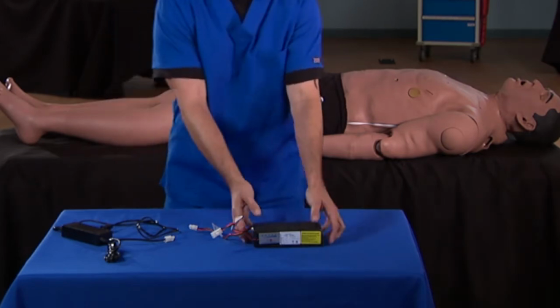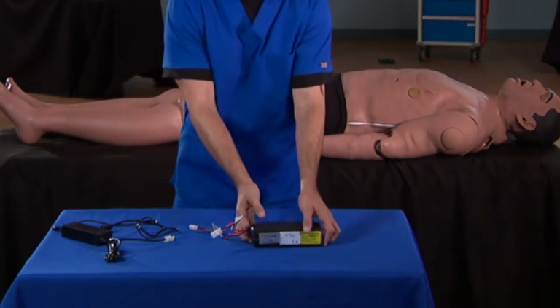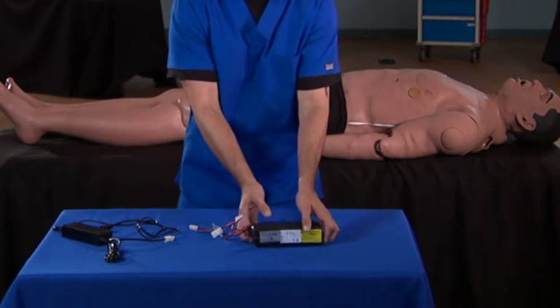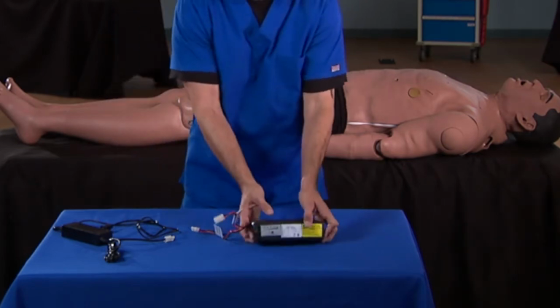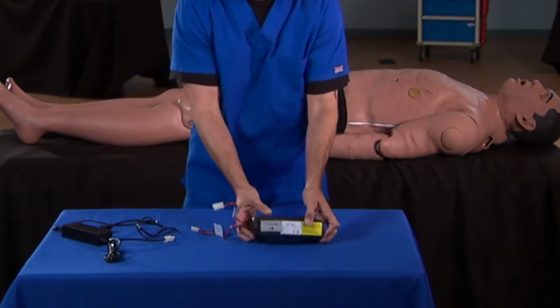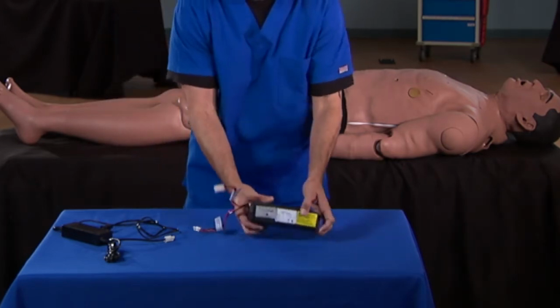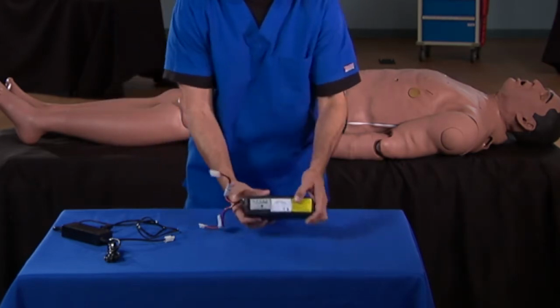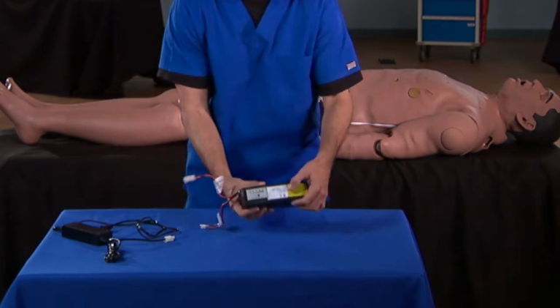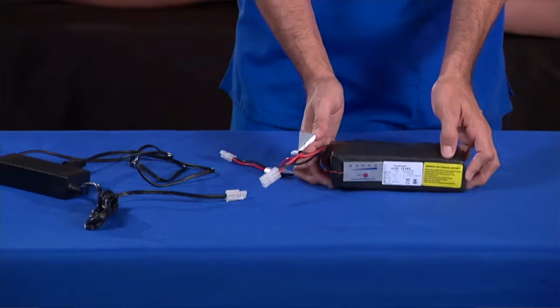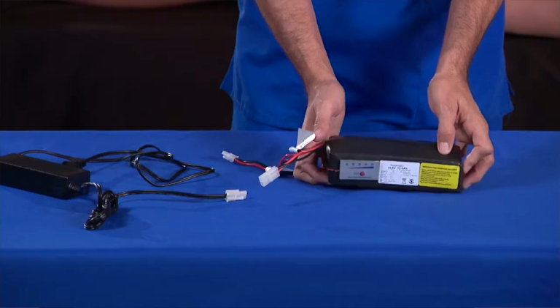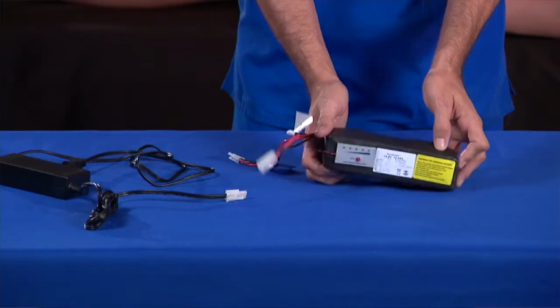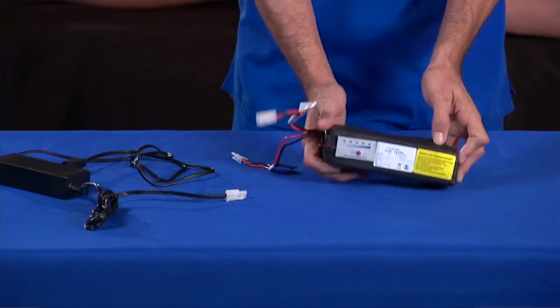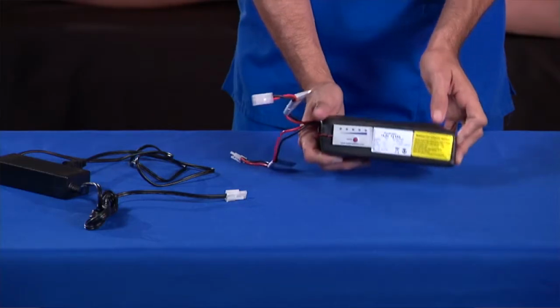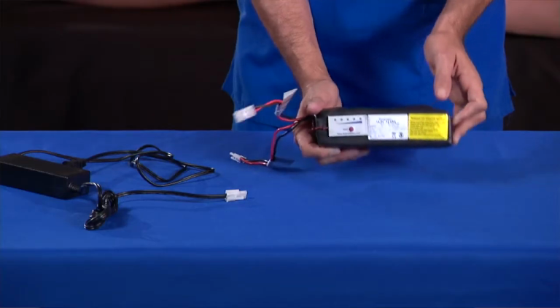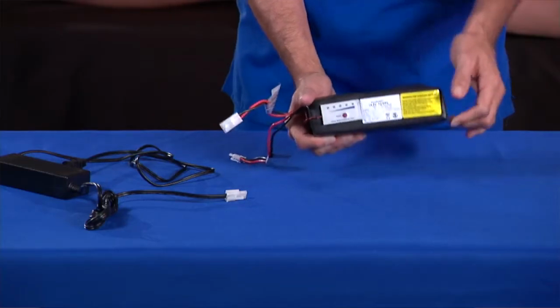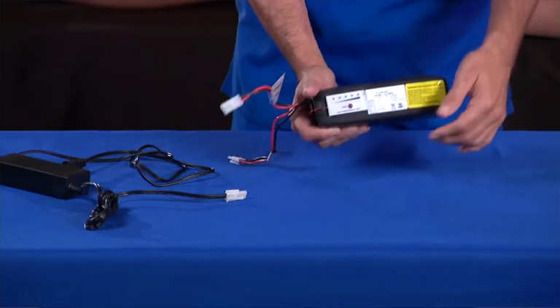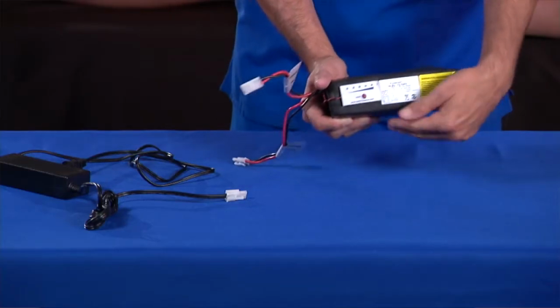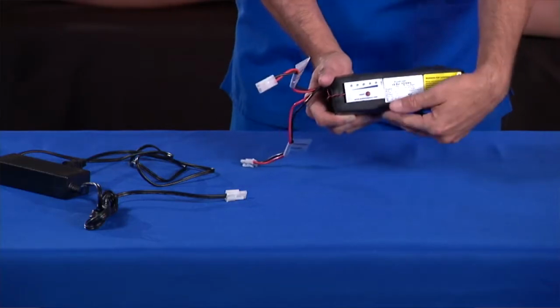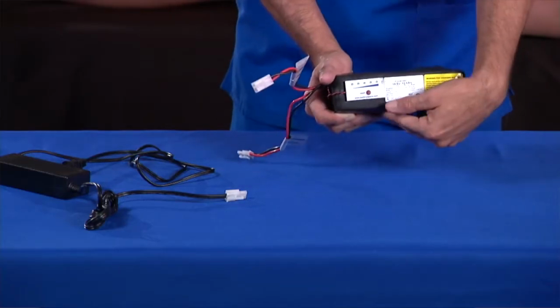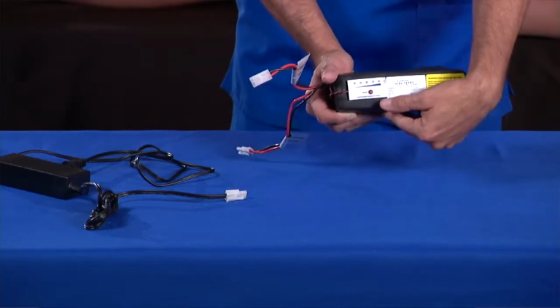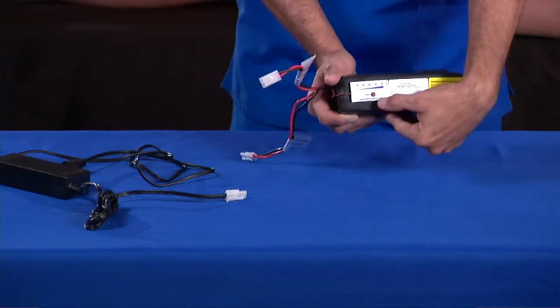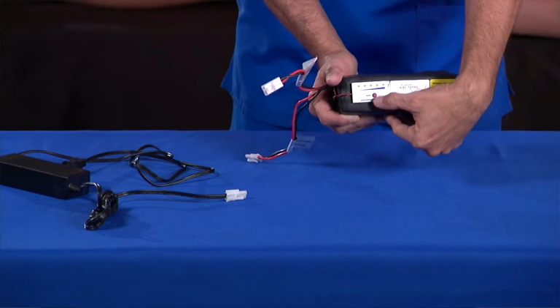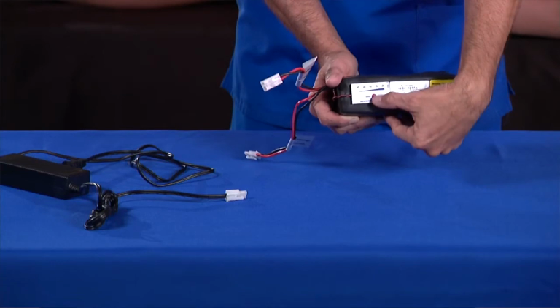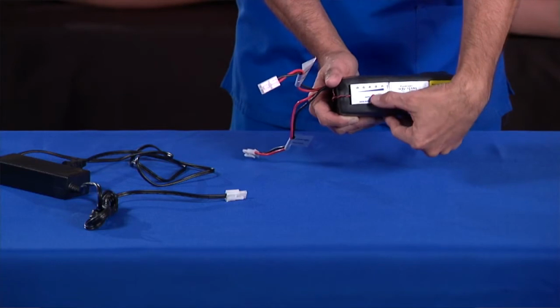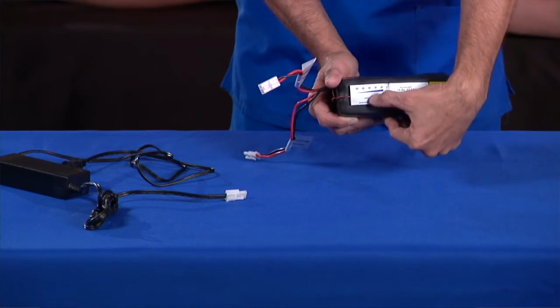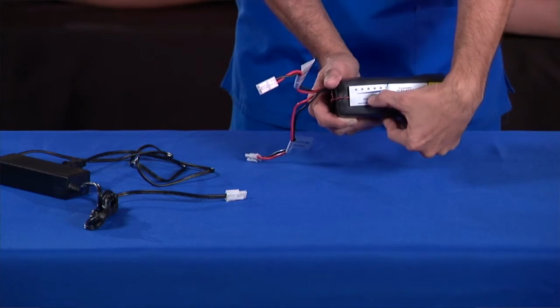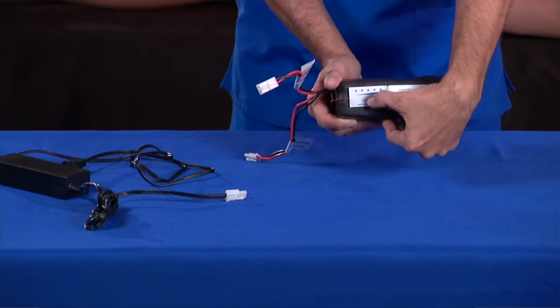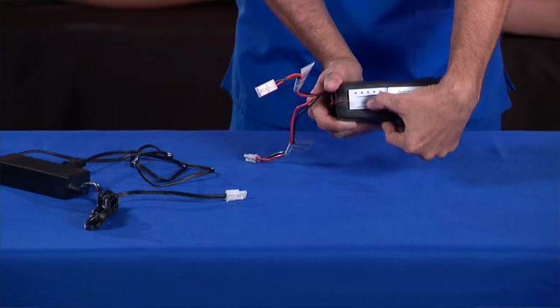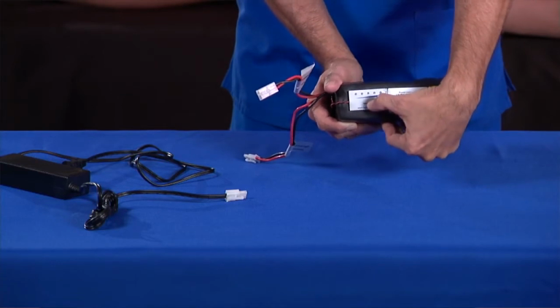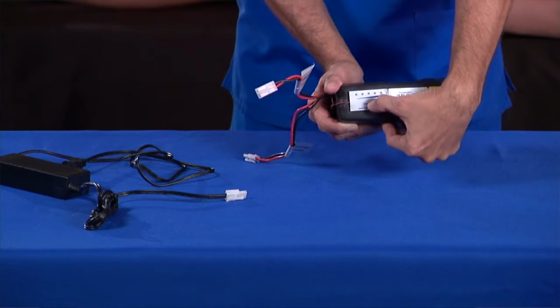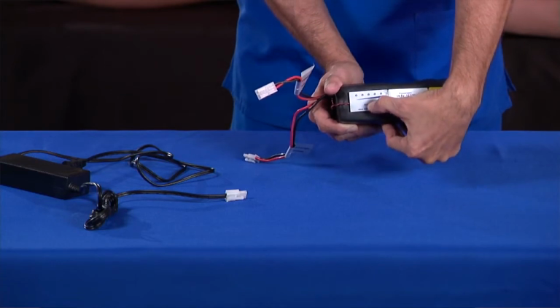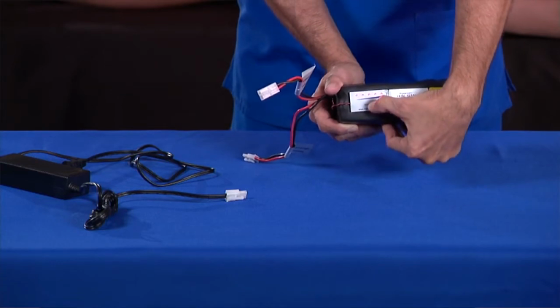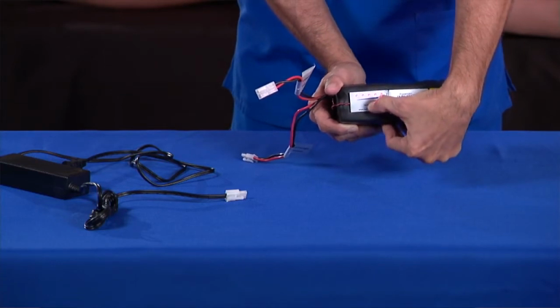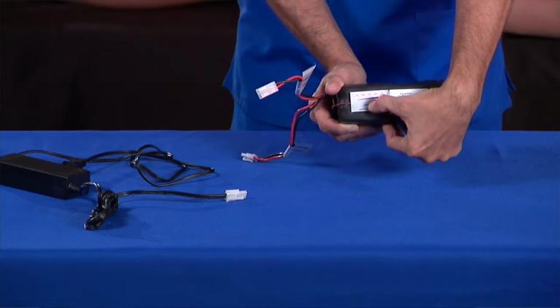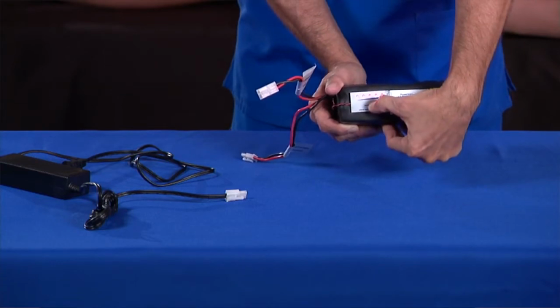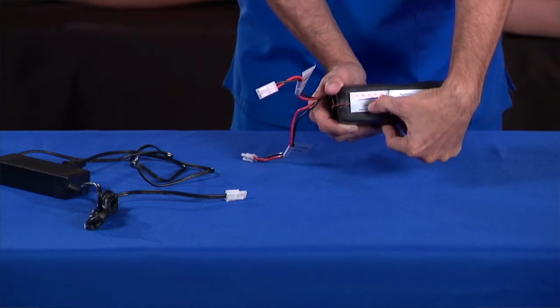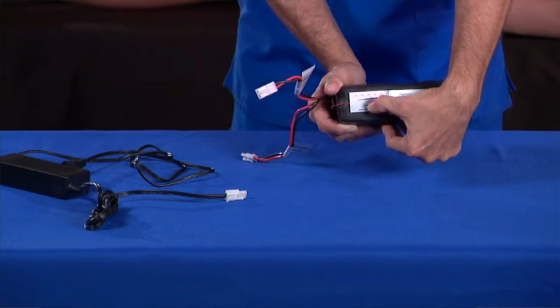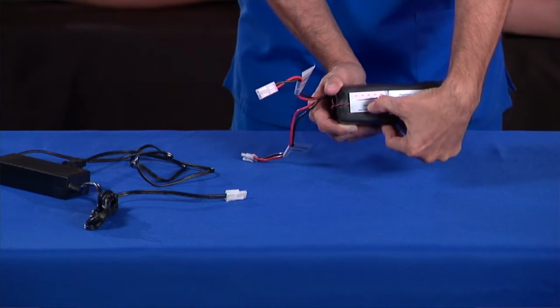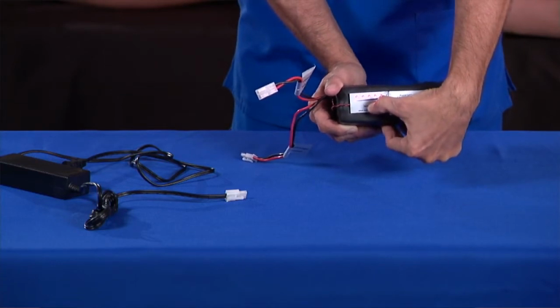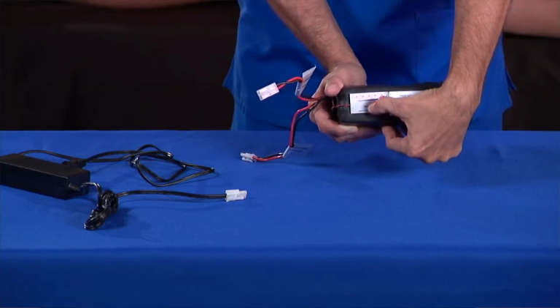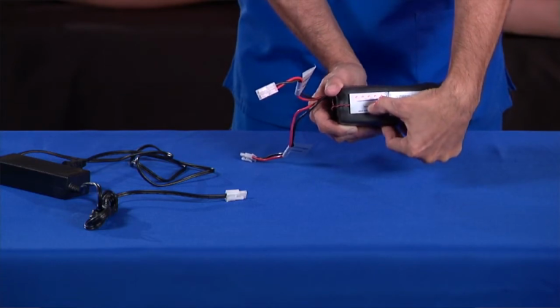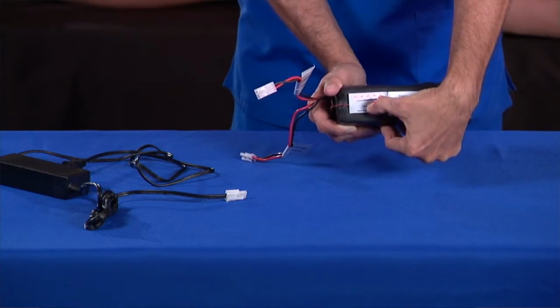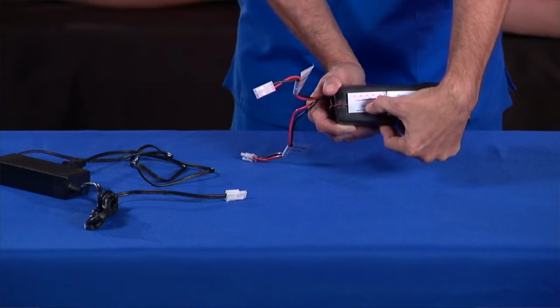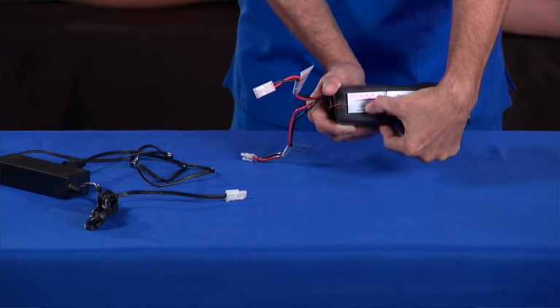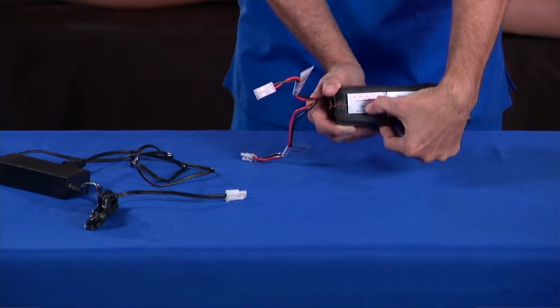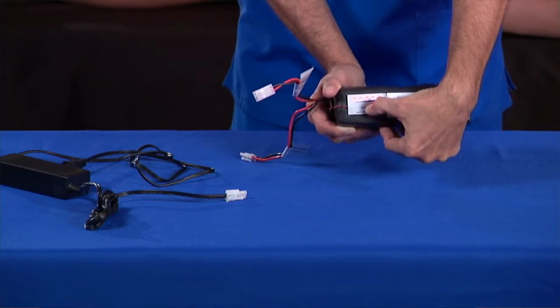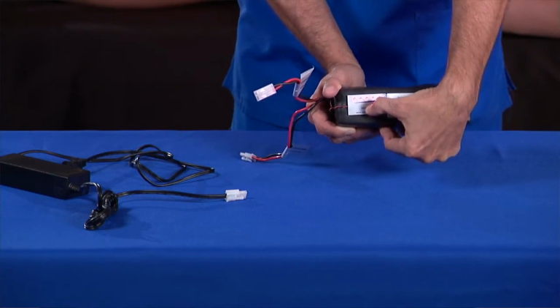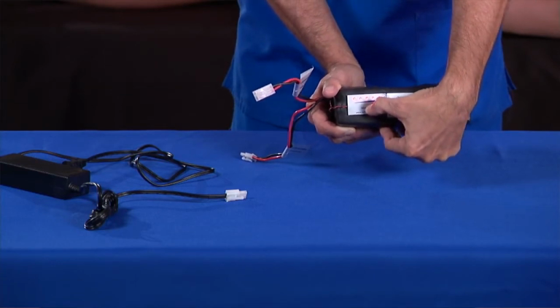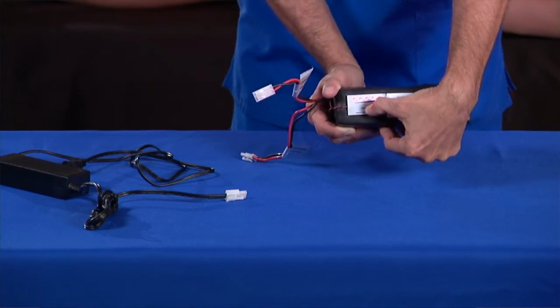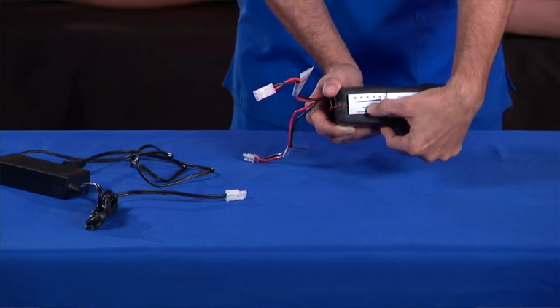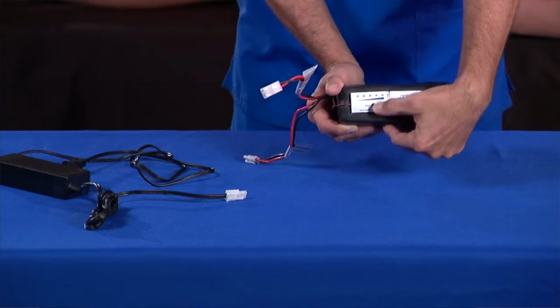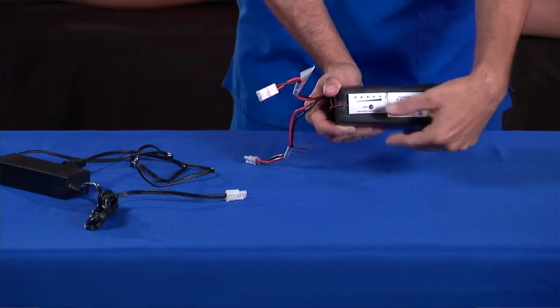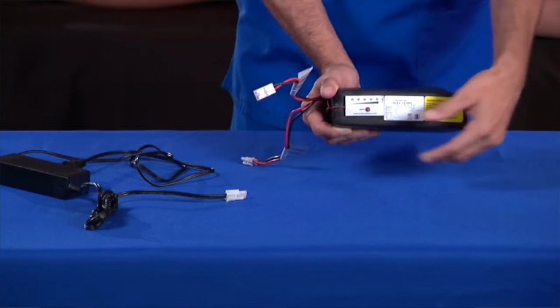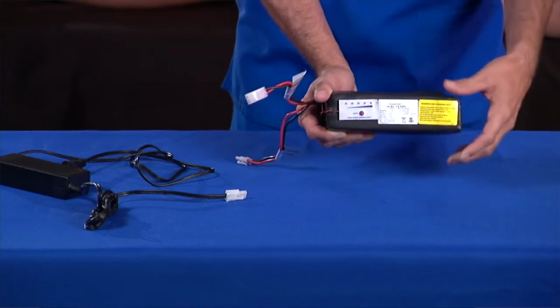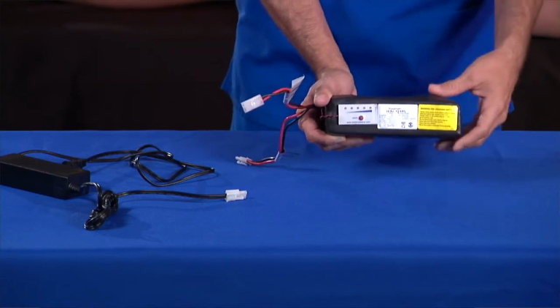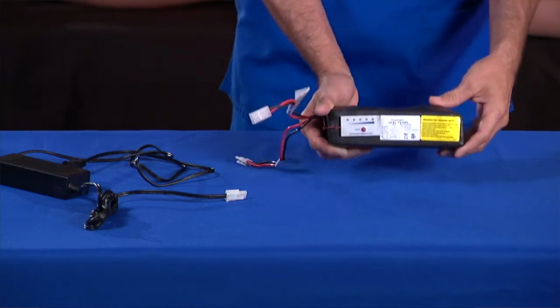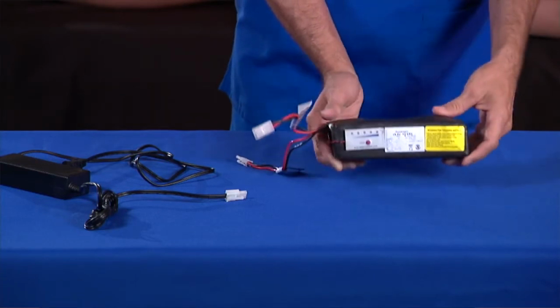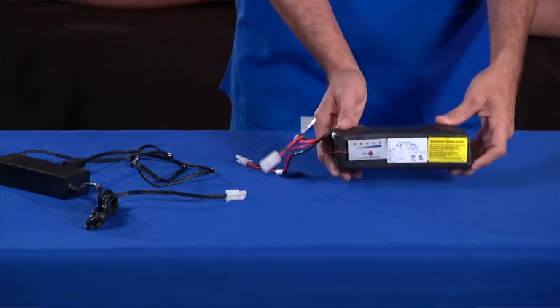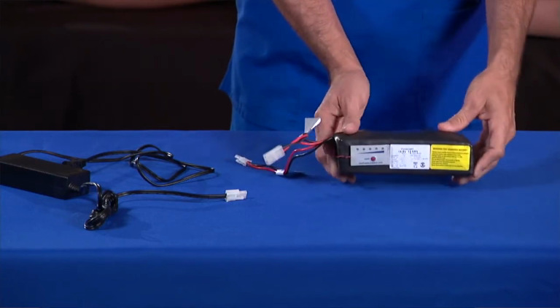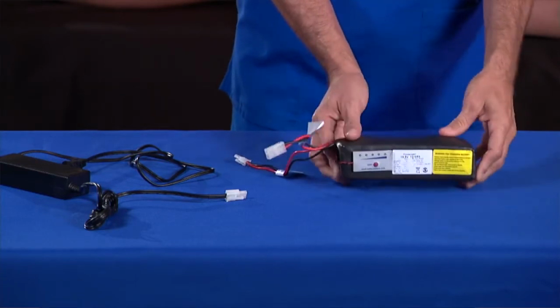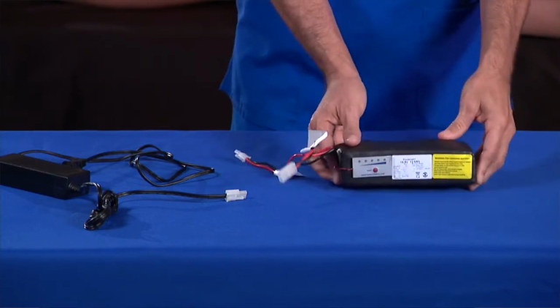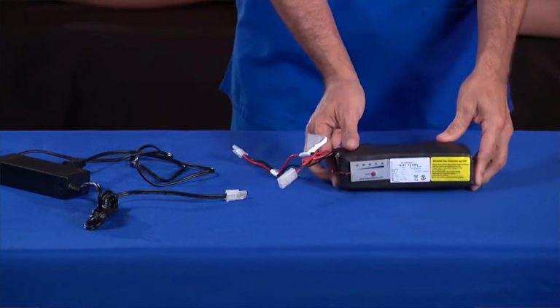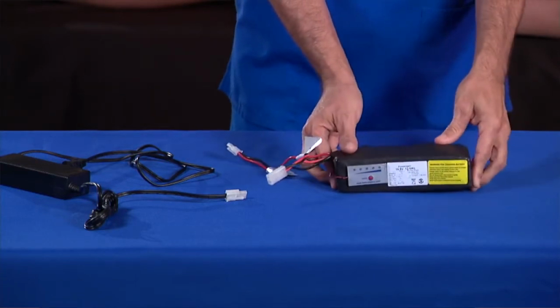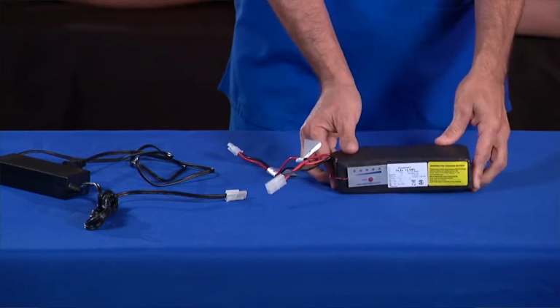To test the battery charge, press and hold the button on the front of the battery. If the battery is fully charged, all the indicators will light up.